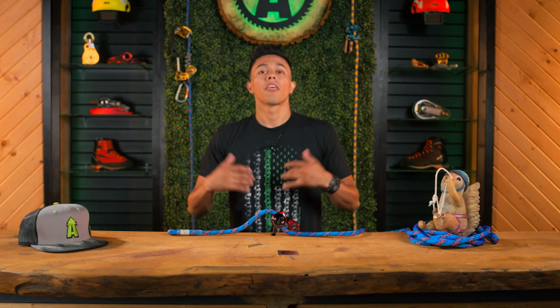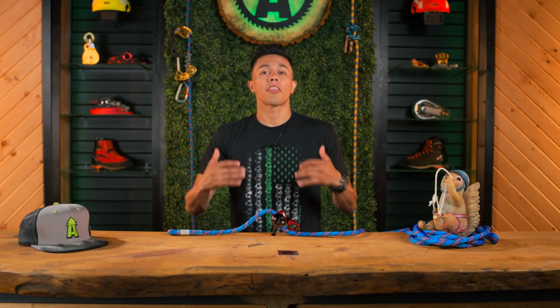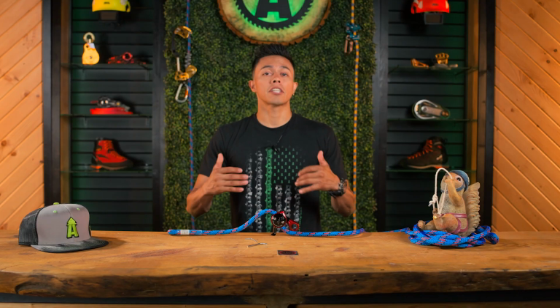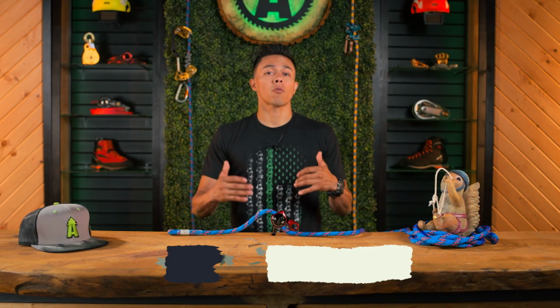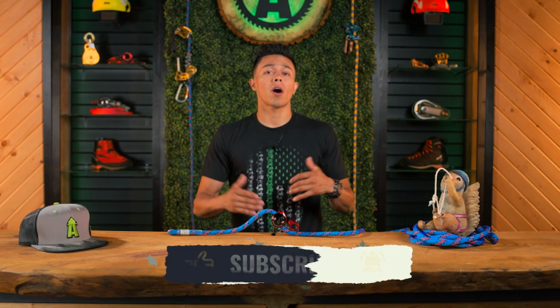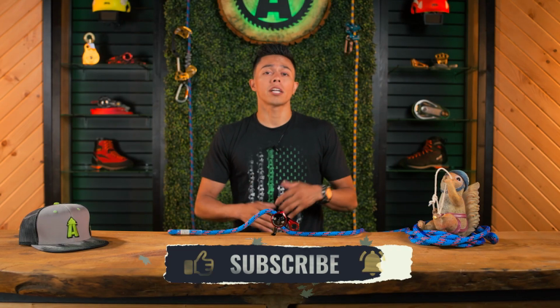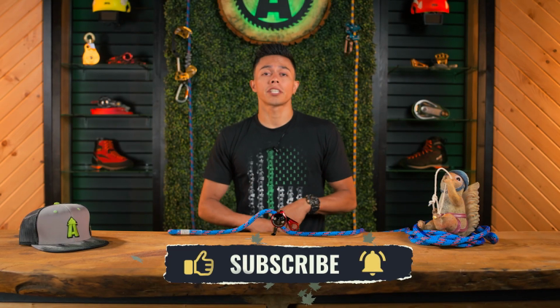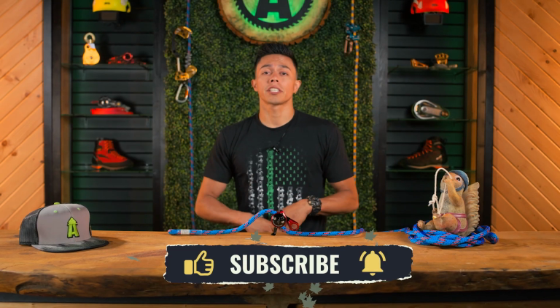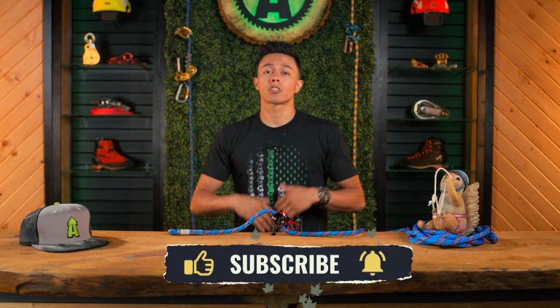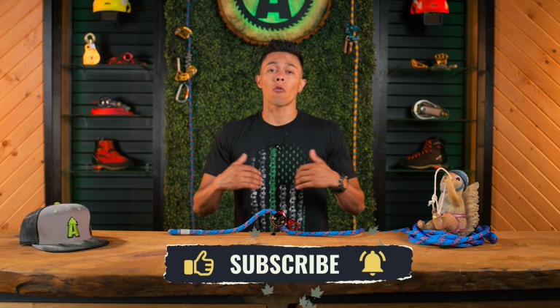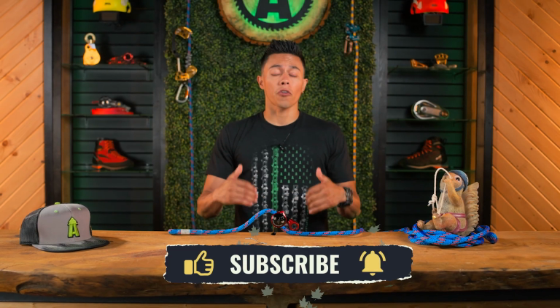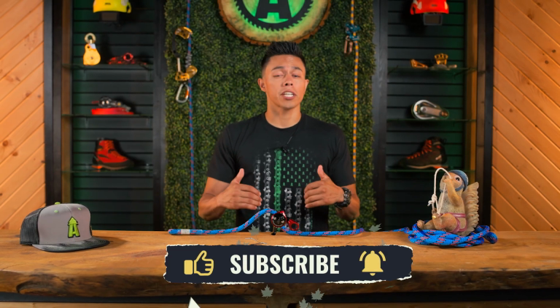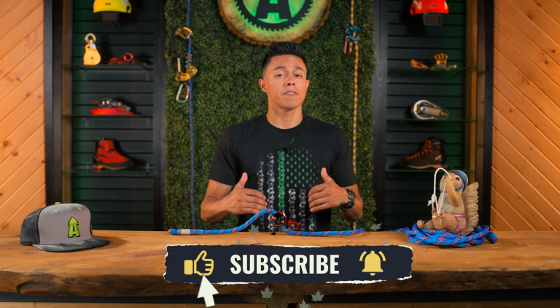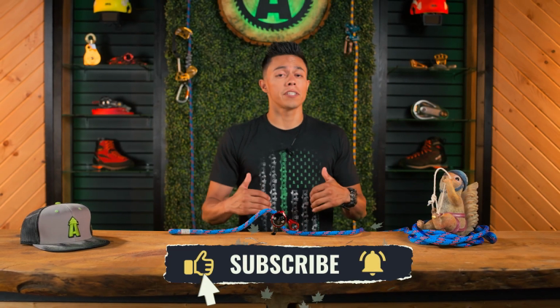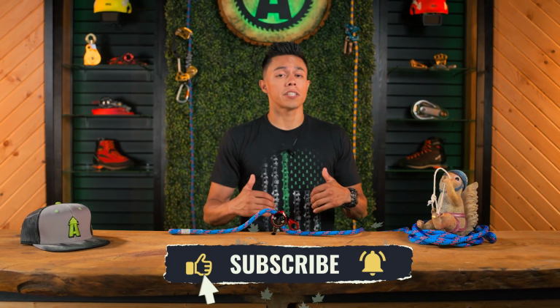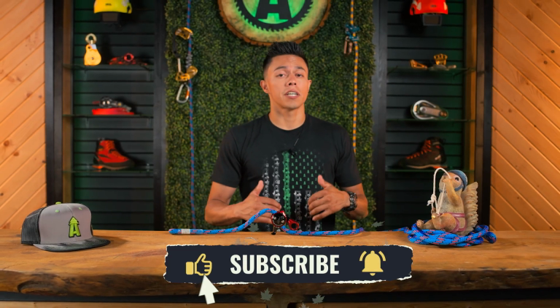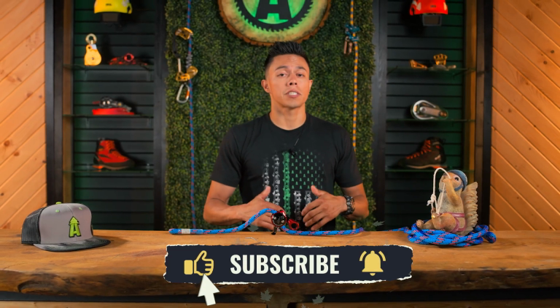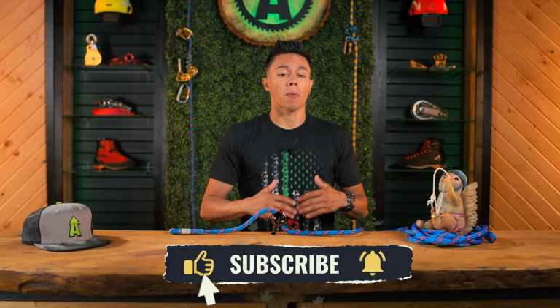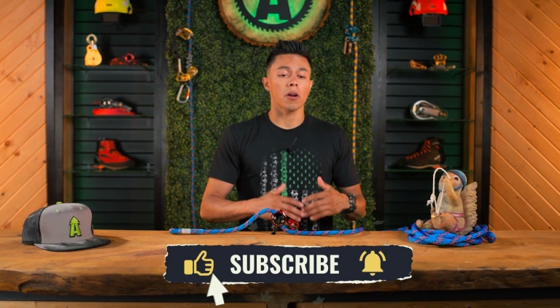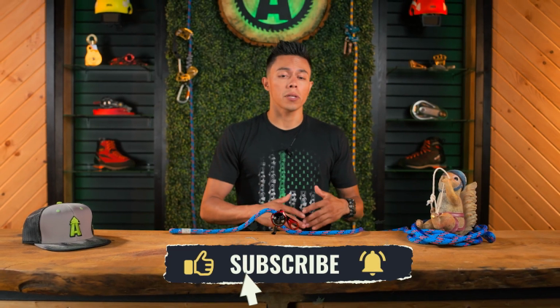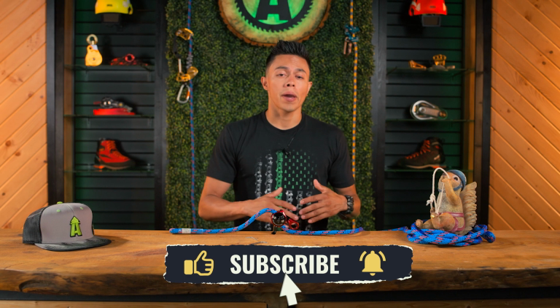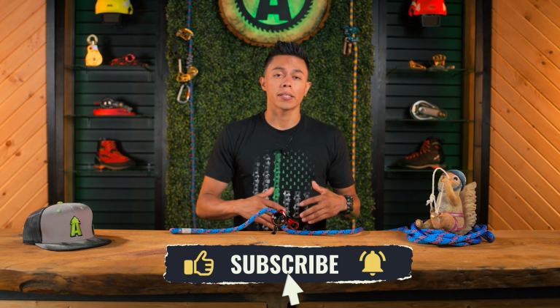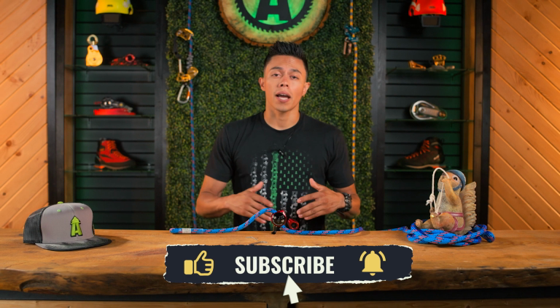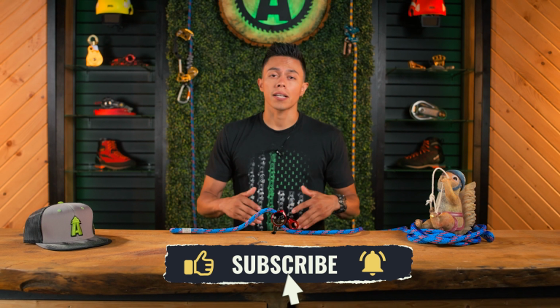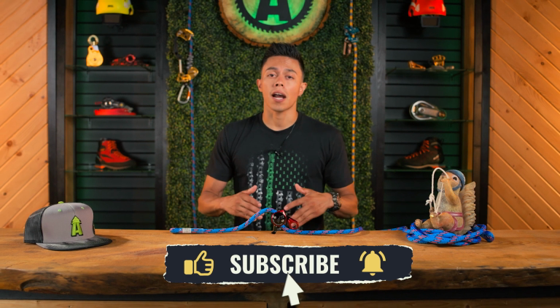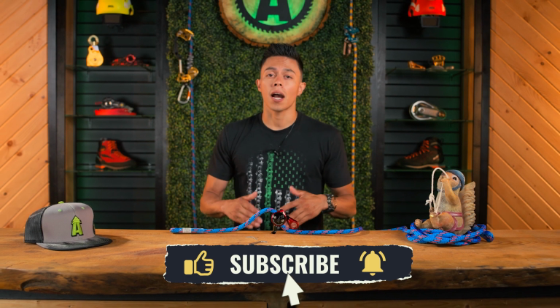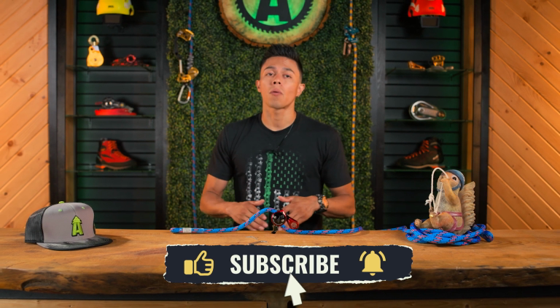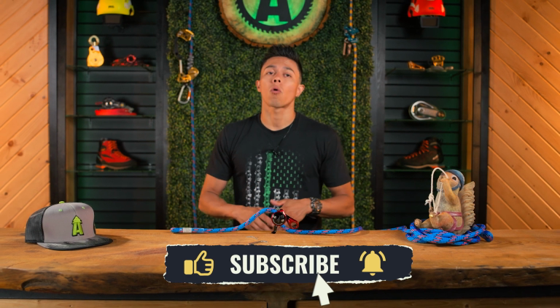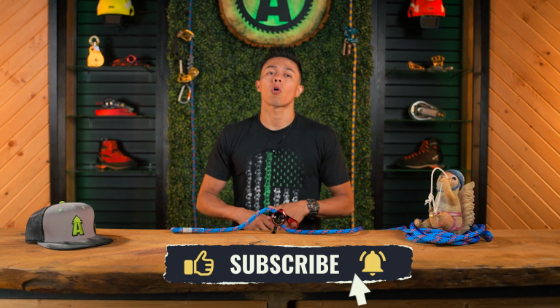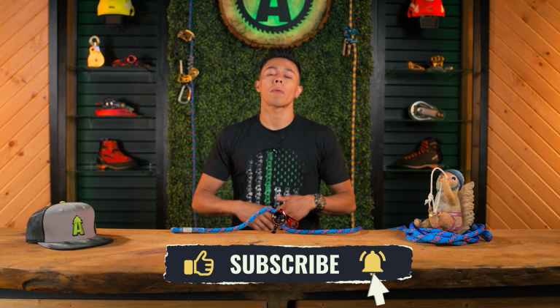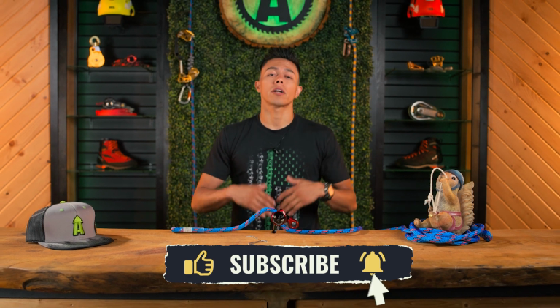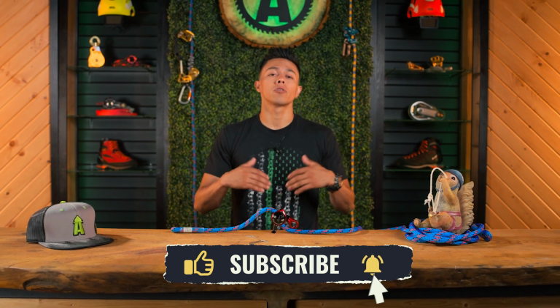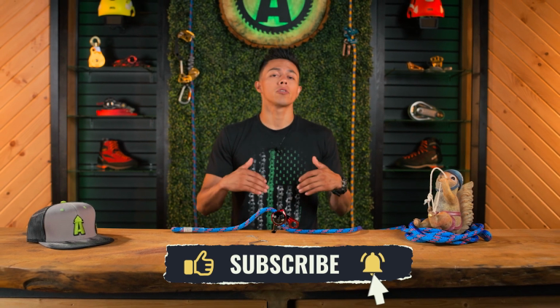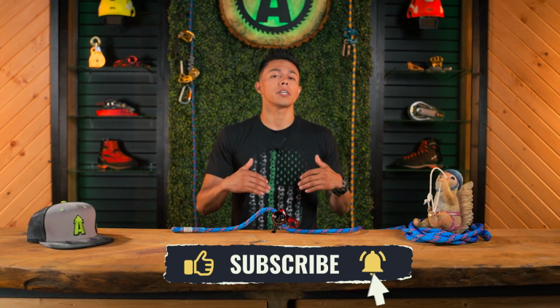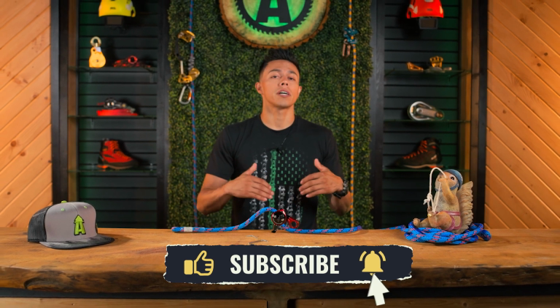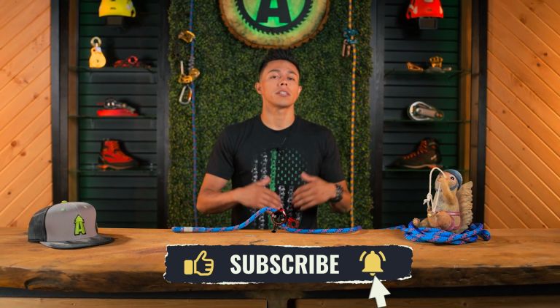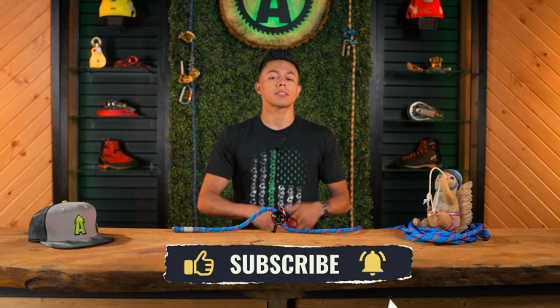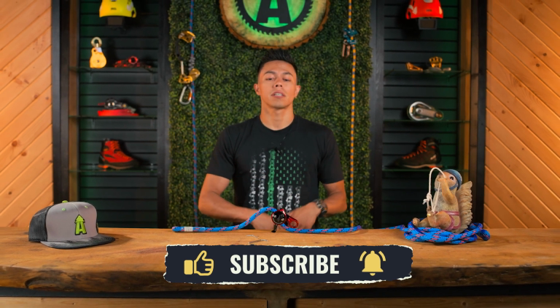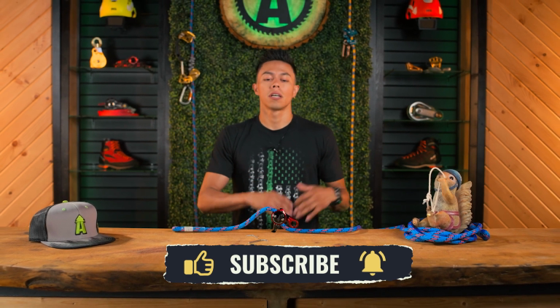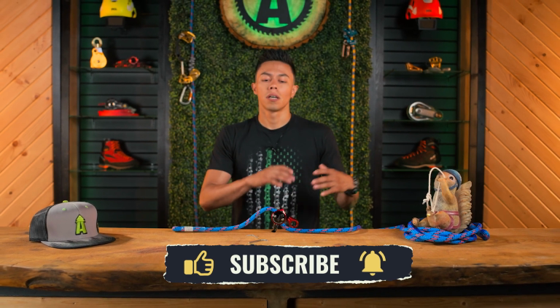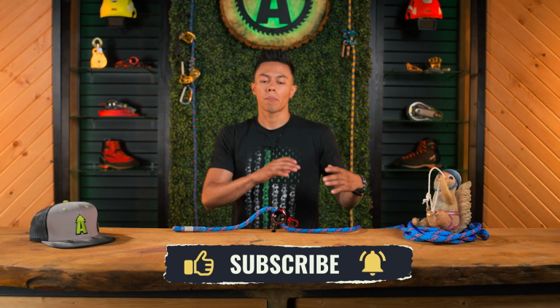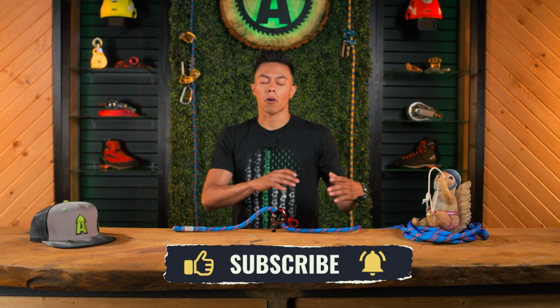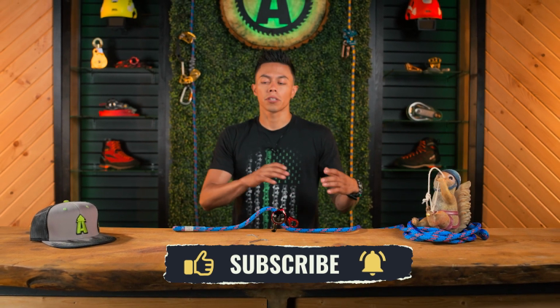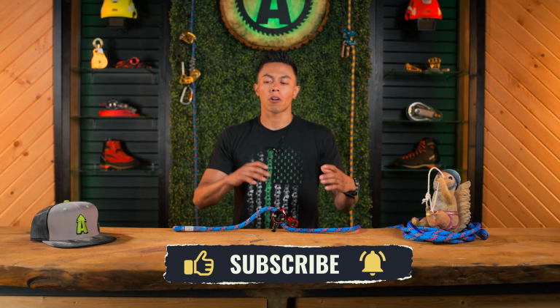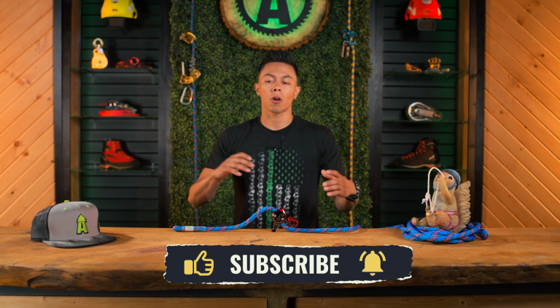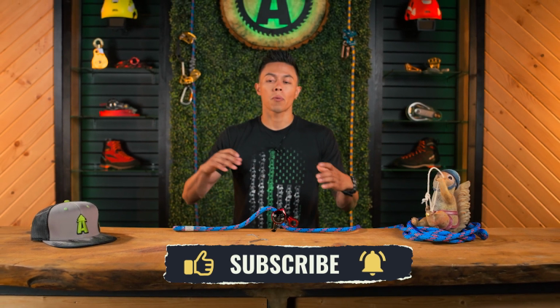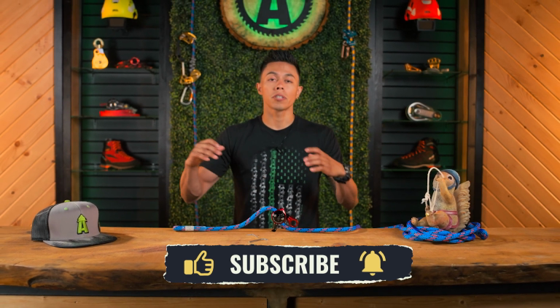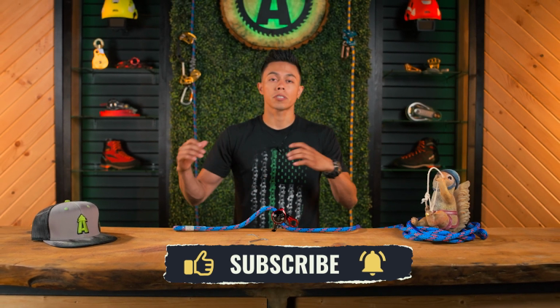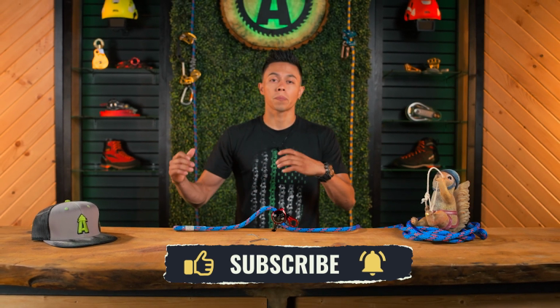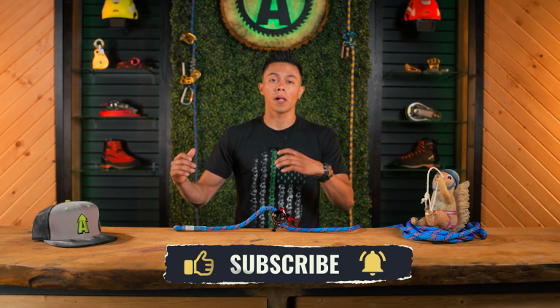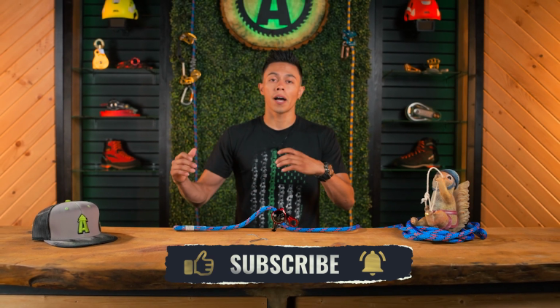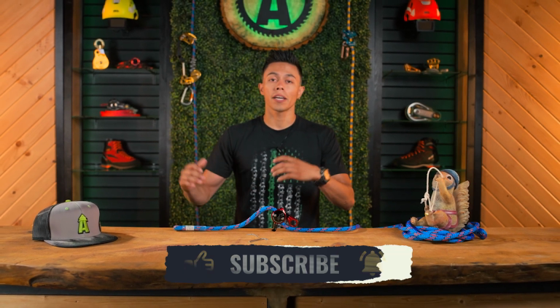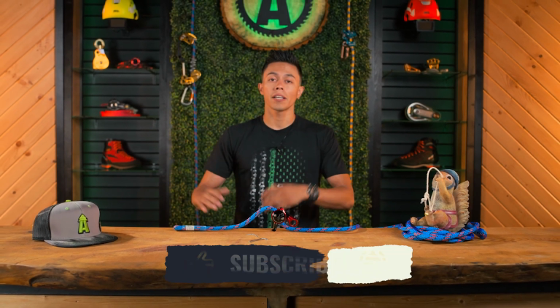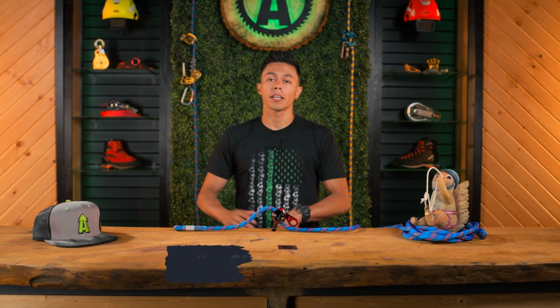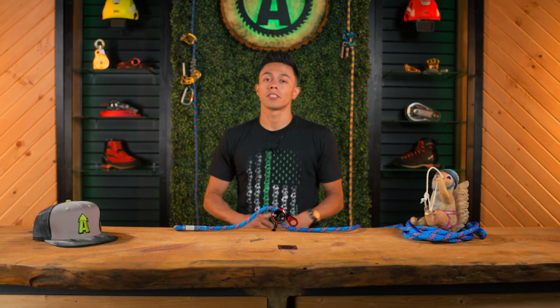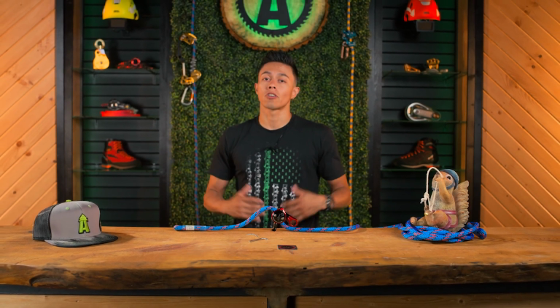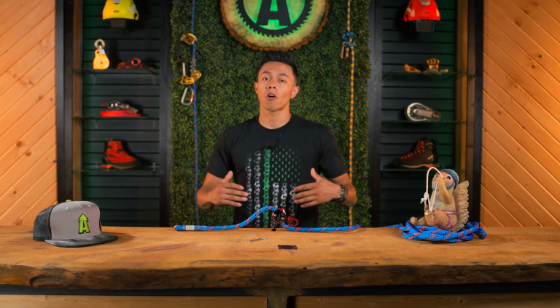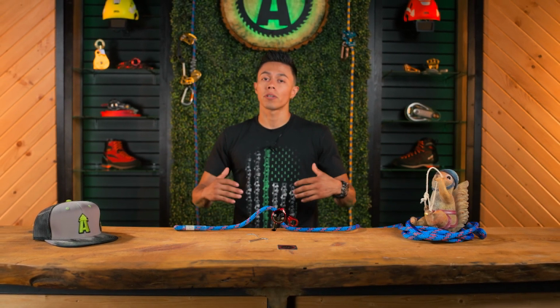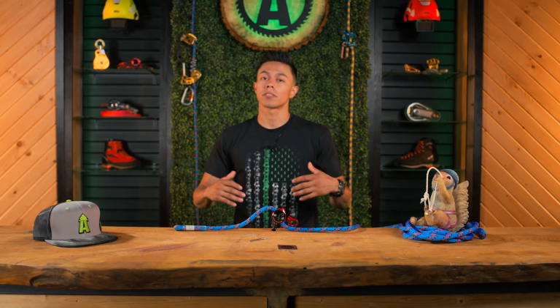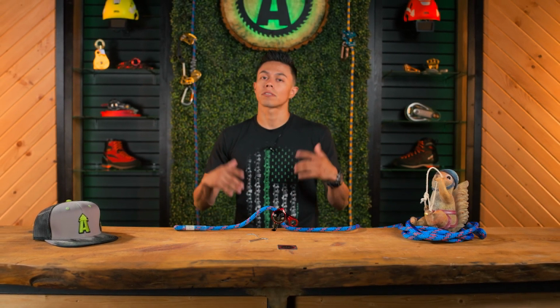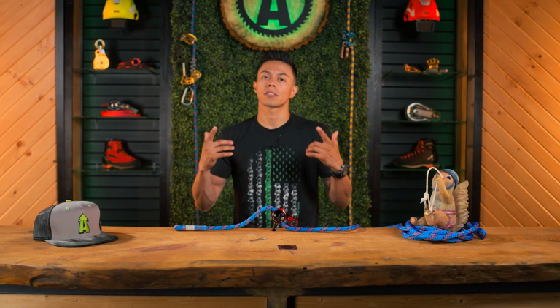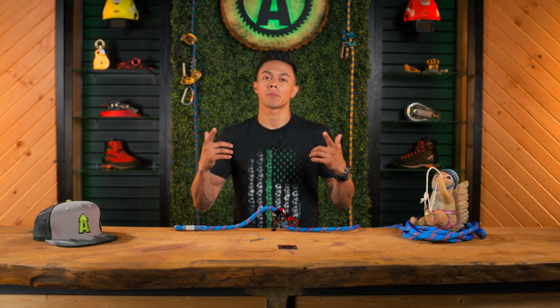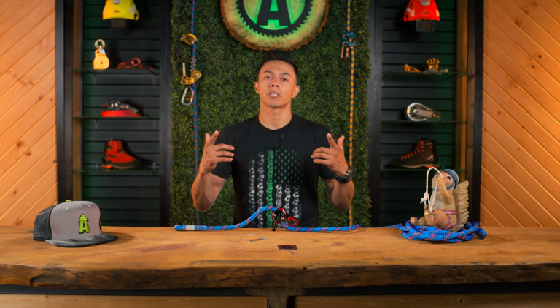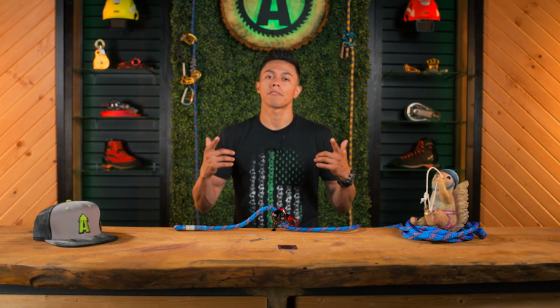Thanks for watching. Don't forget to visit us at bartlettman.com or by googling Bartlett Arborist Supply. And as always, climb safe.